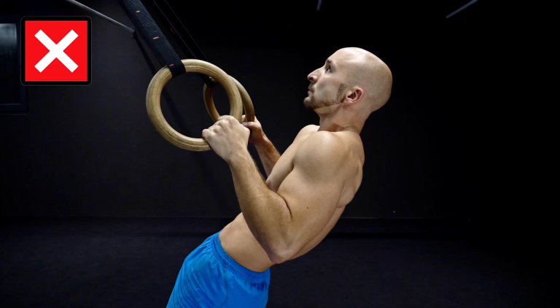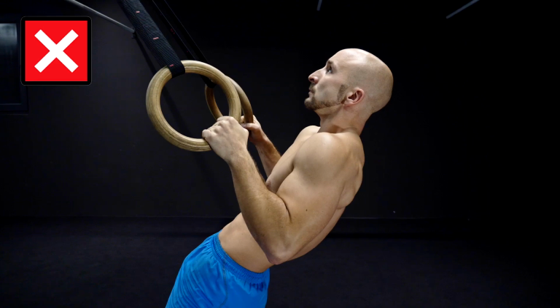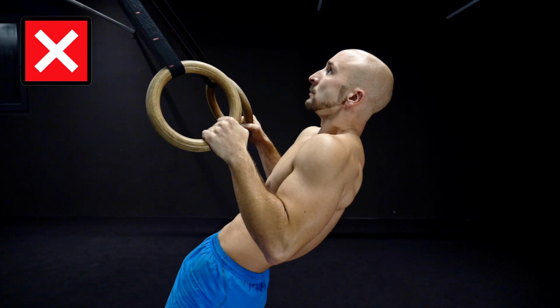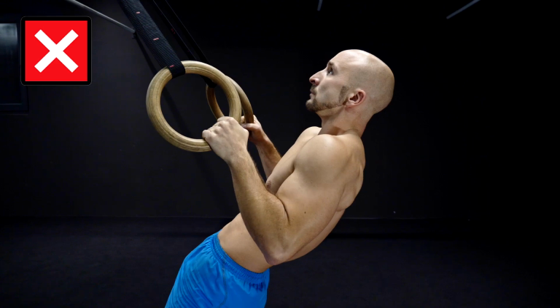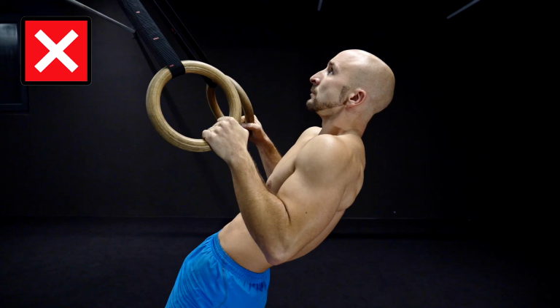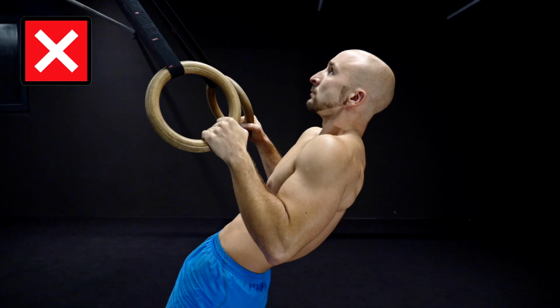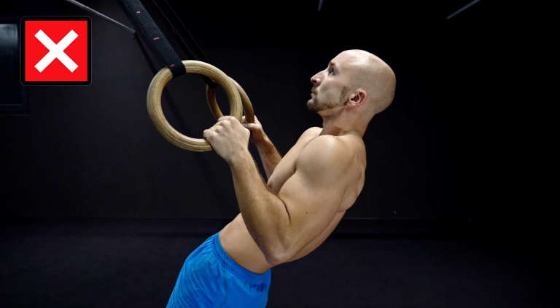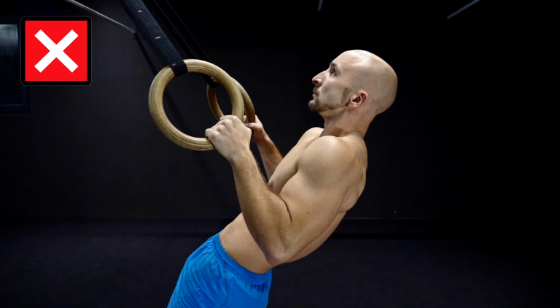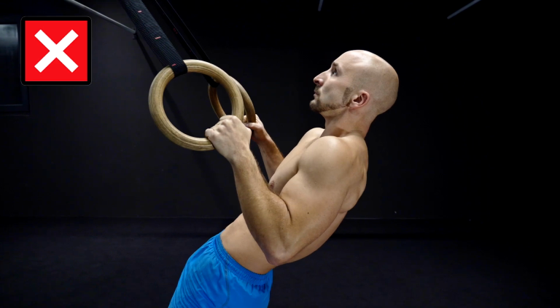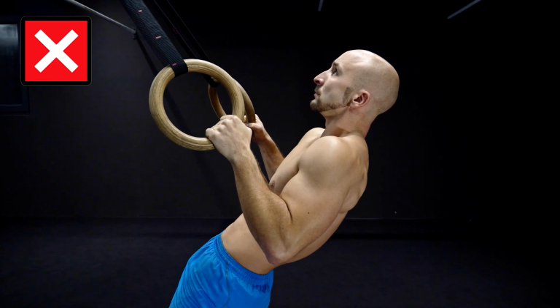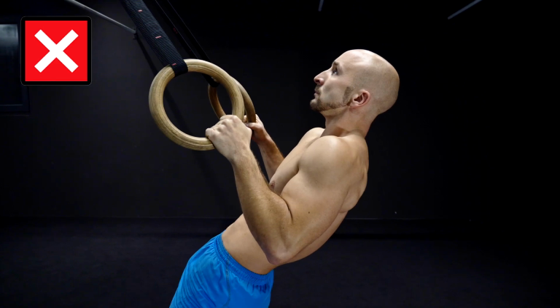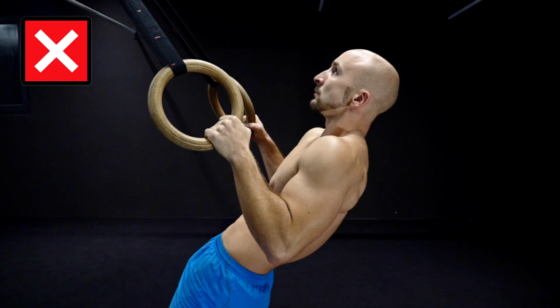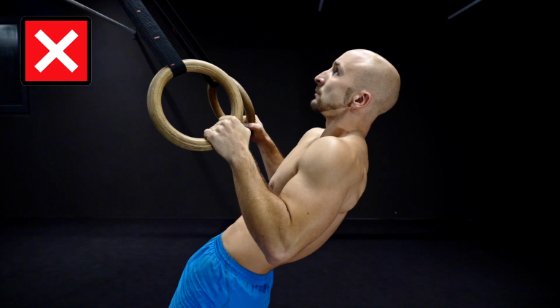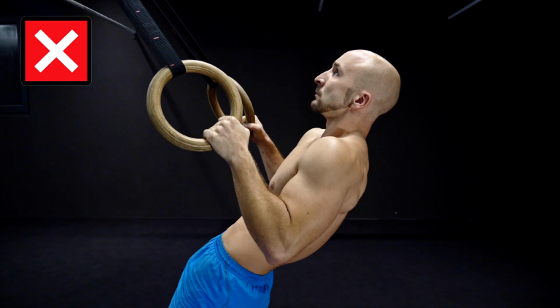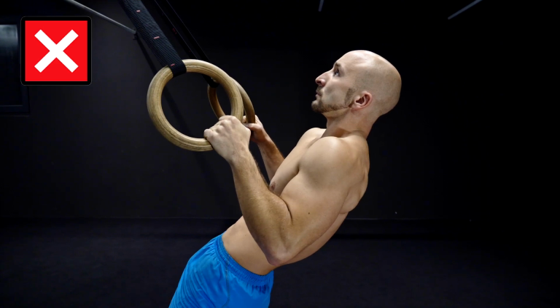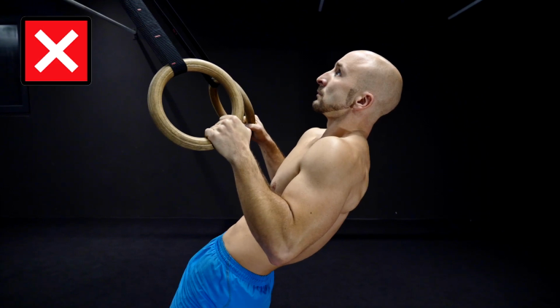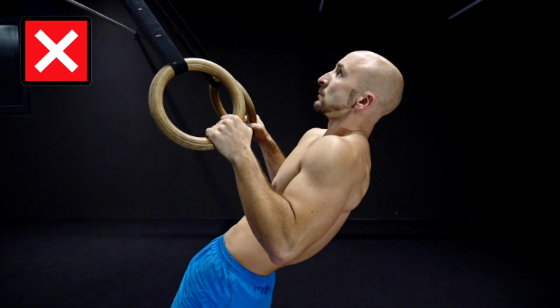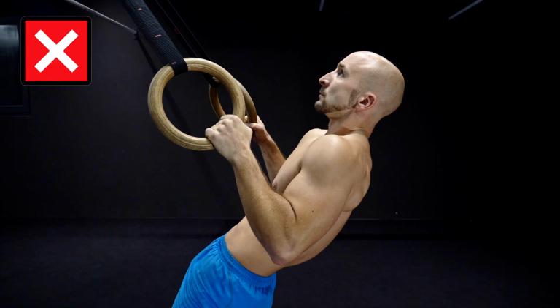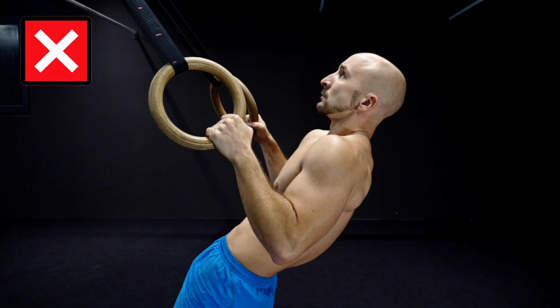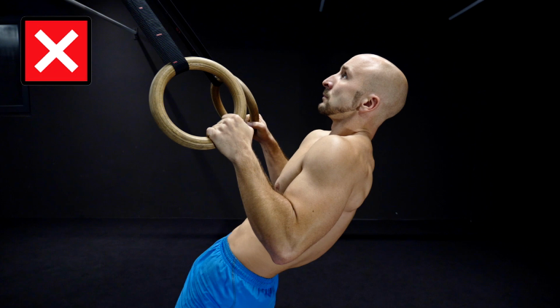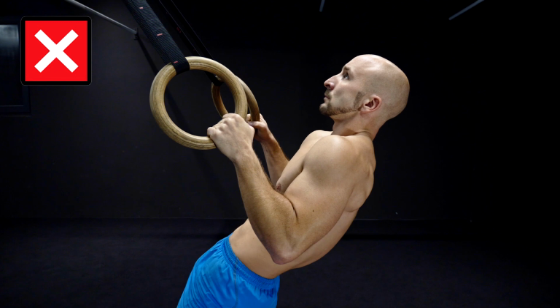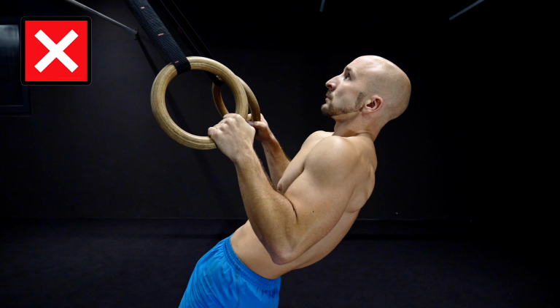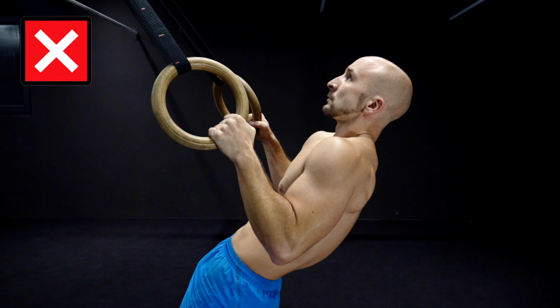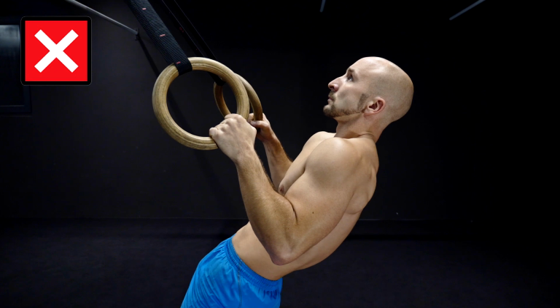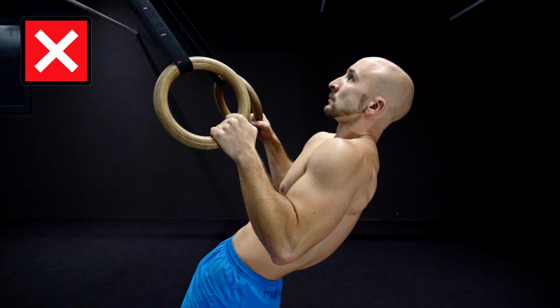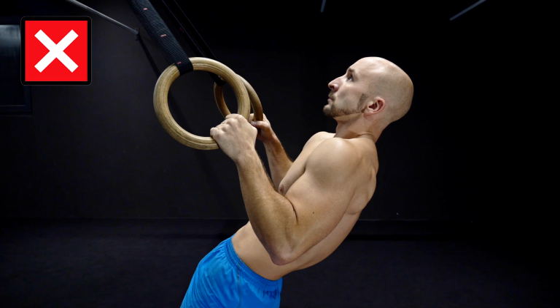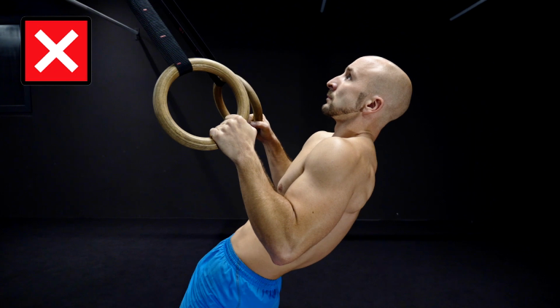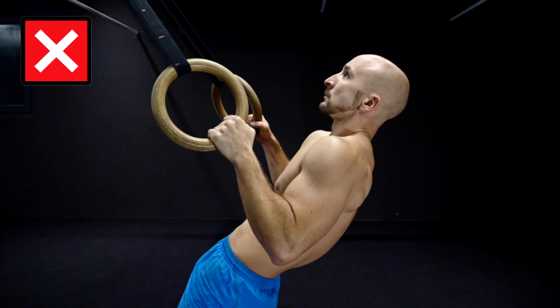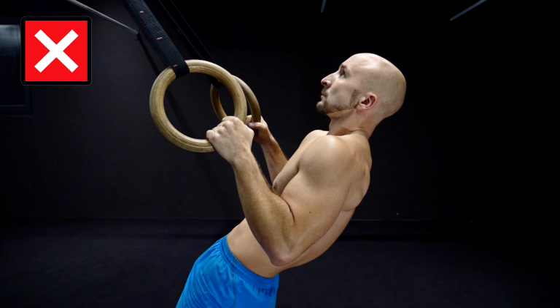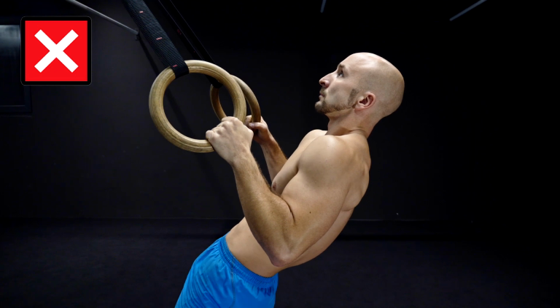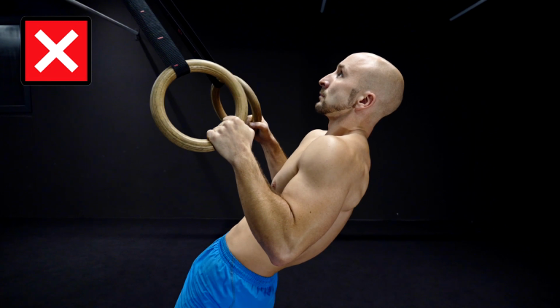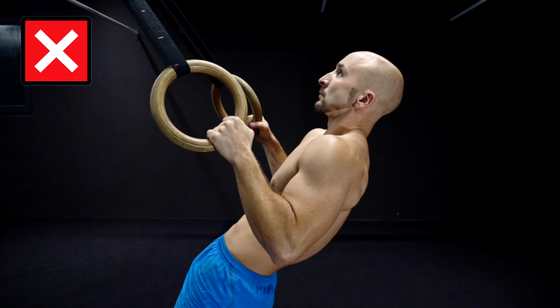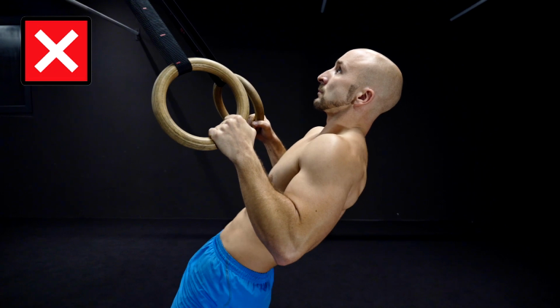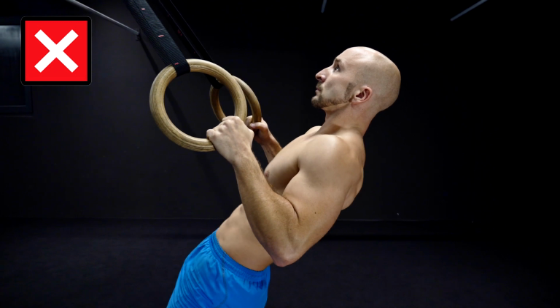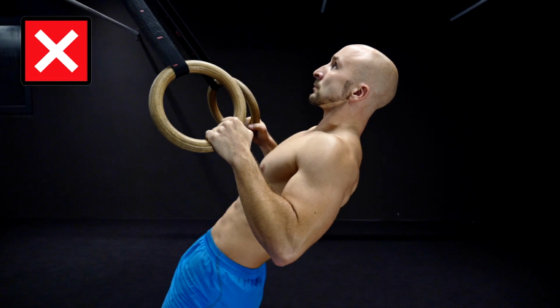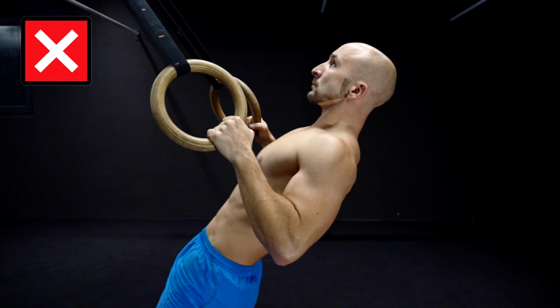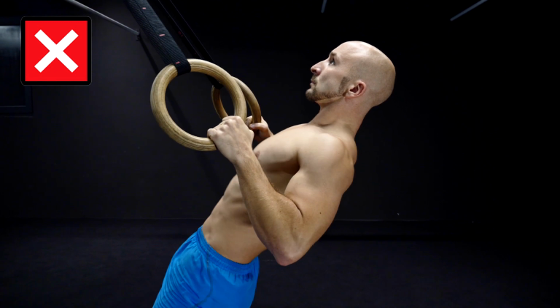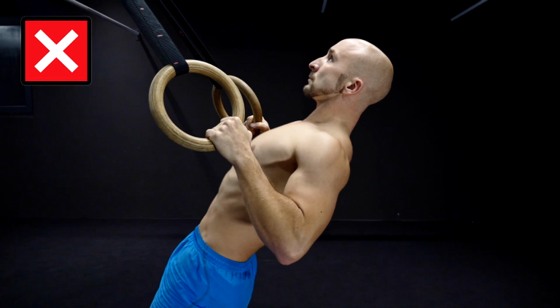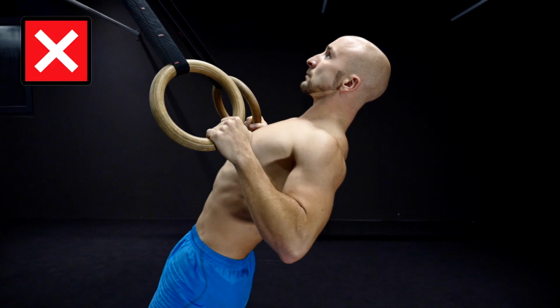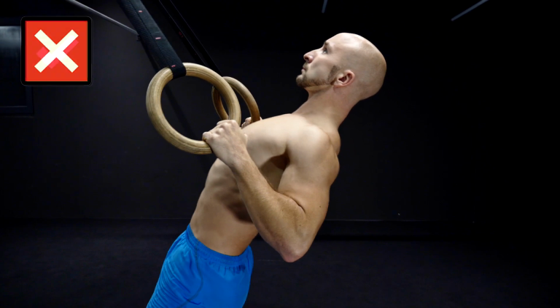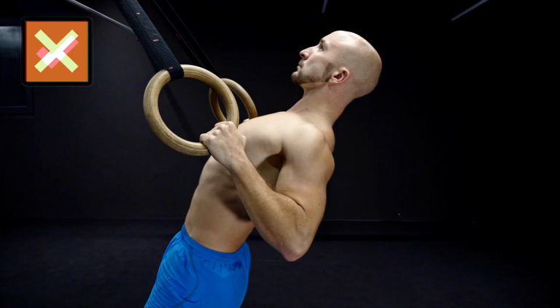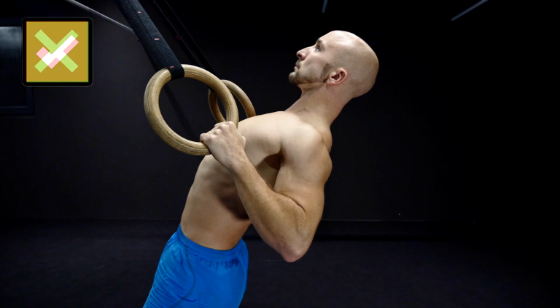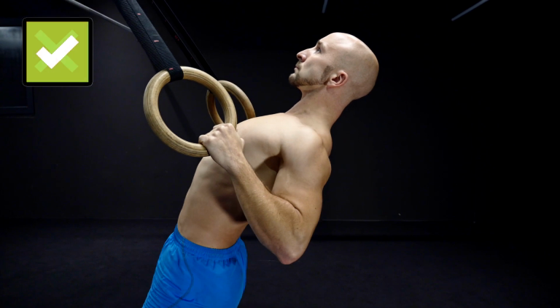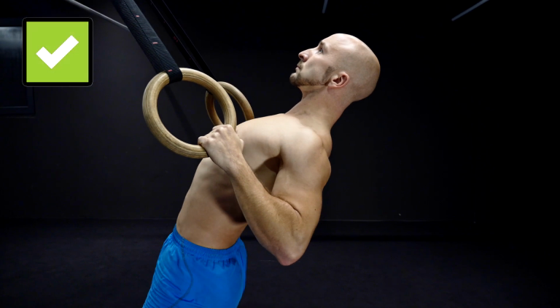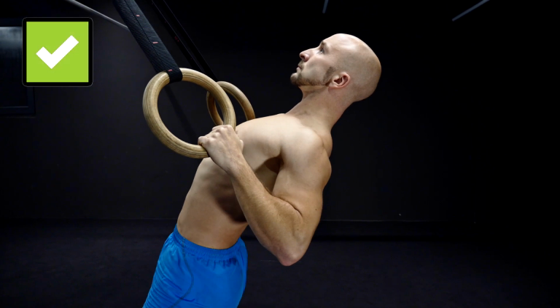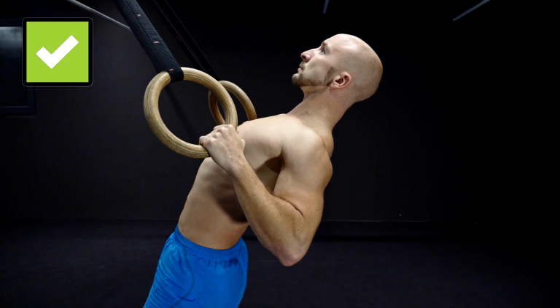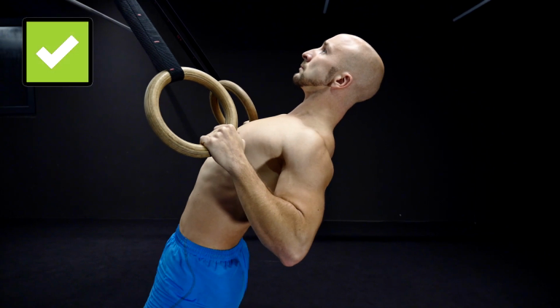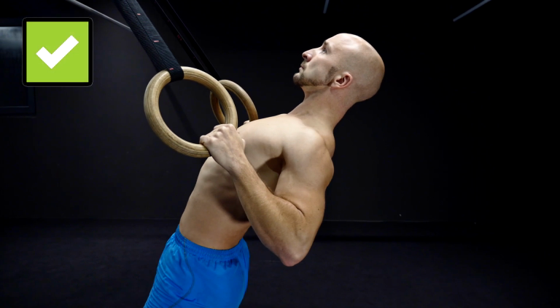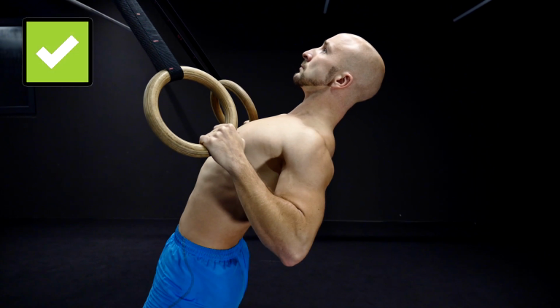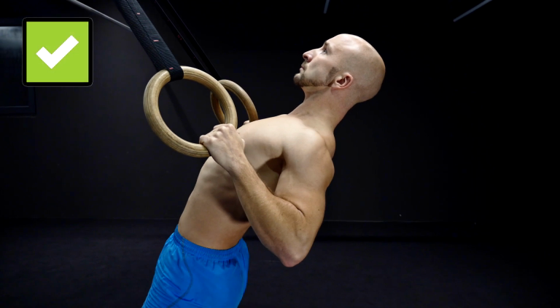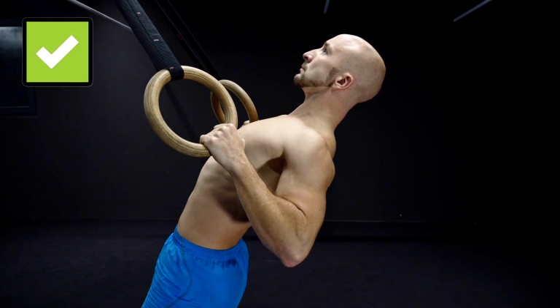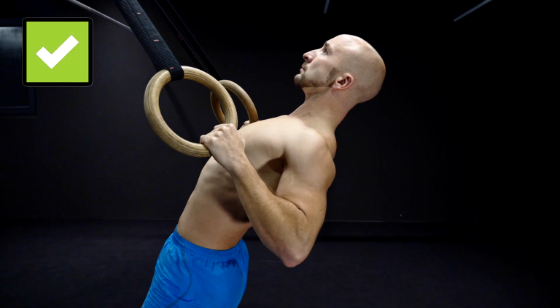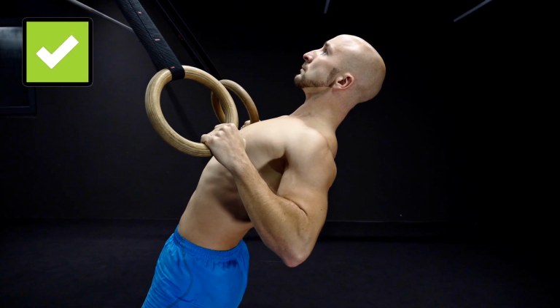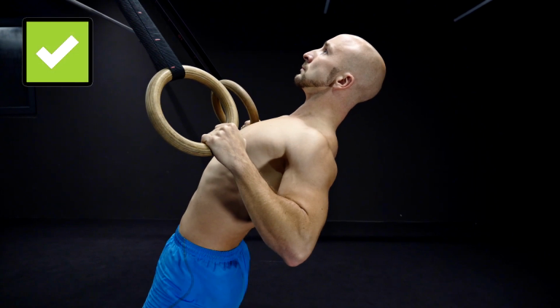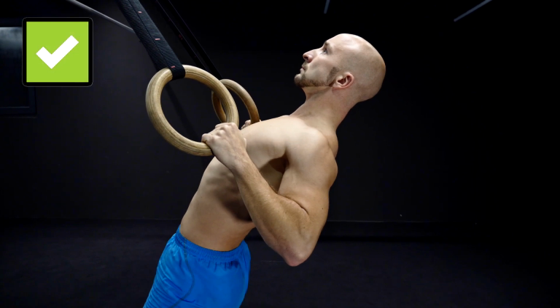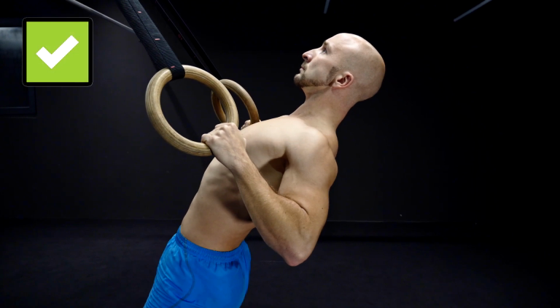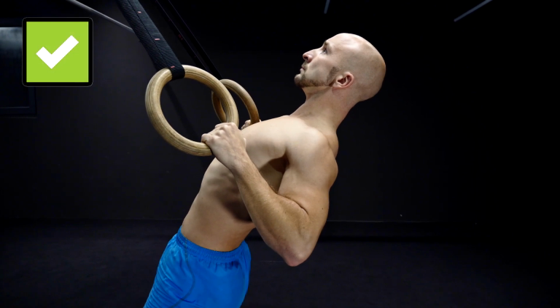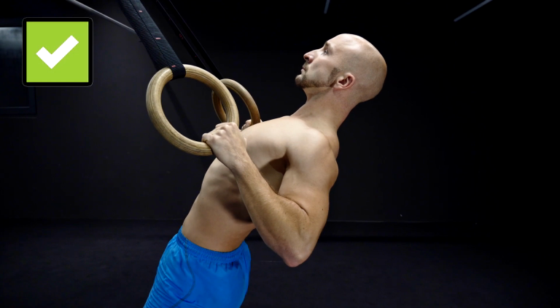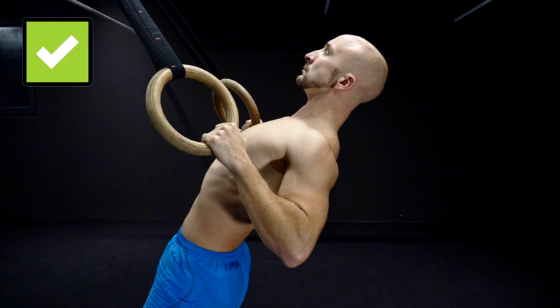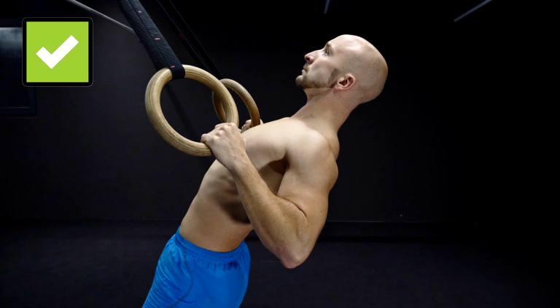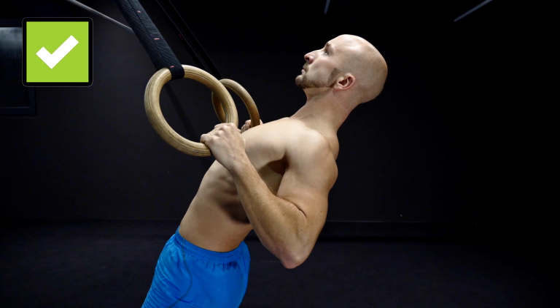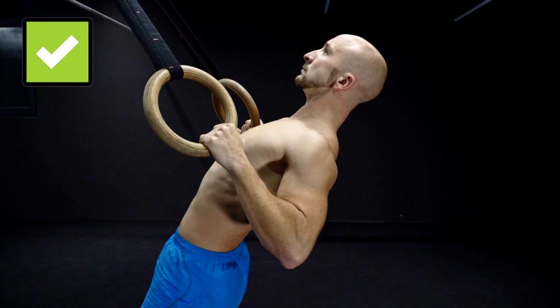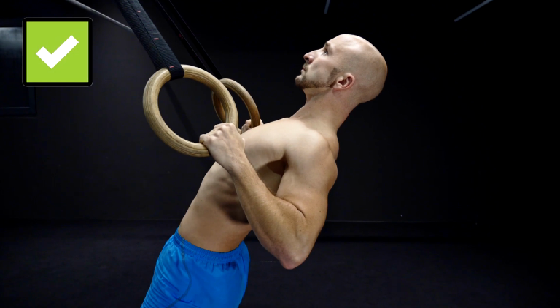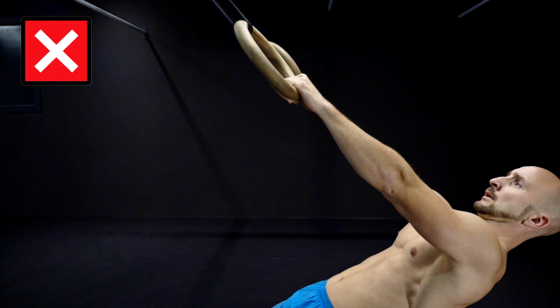When you do the body row, always aim for body tension. Pull your shoulder blades backwards and bring your shoulder blades together.